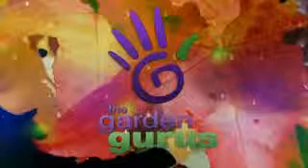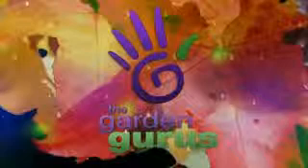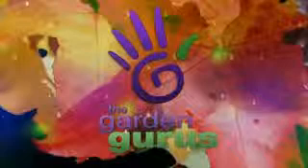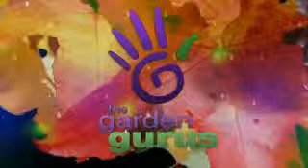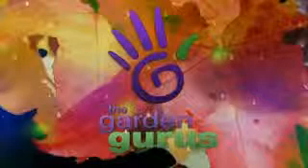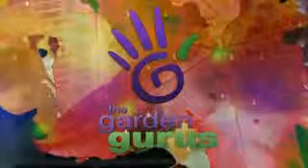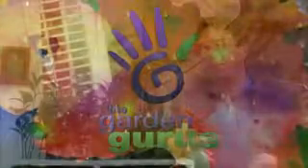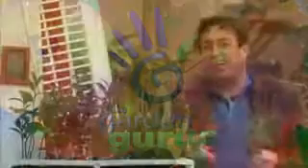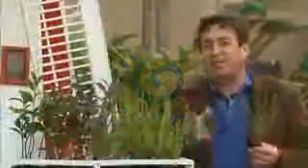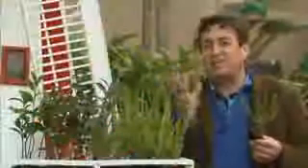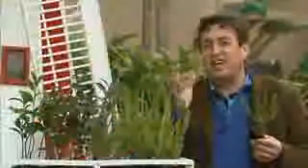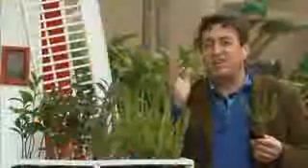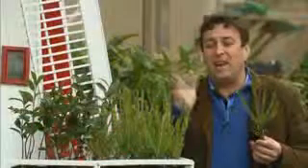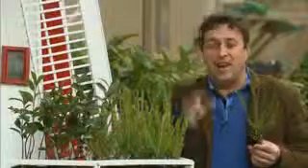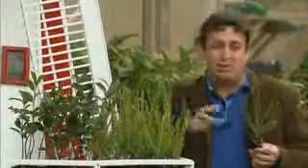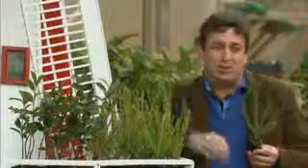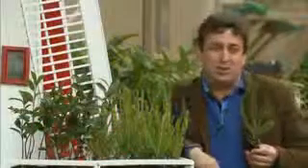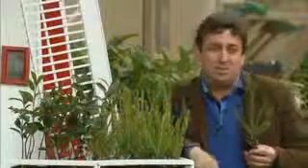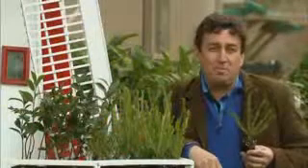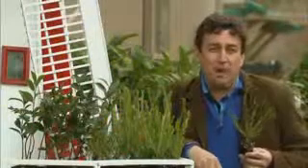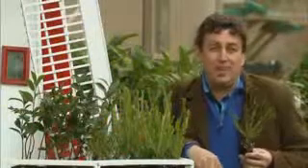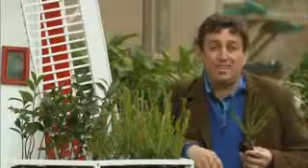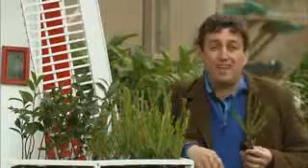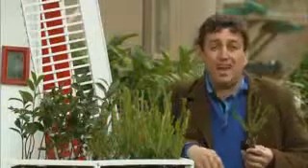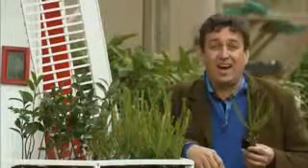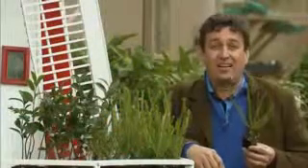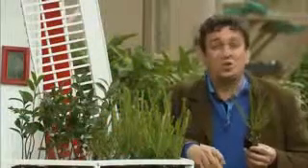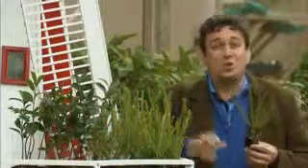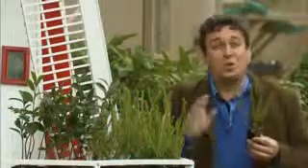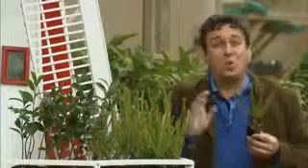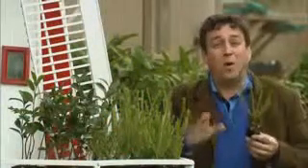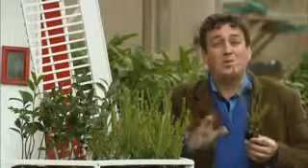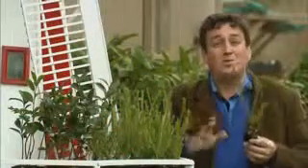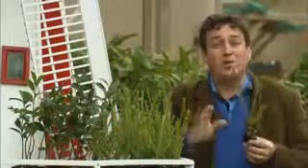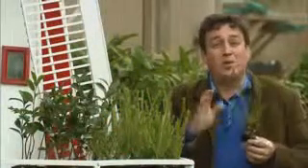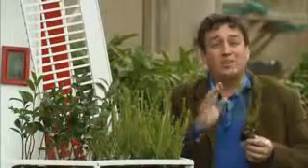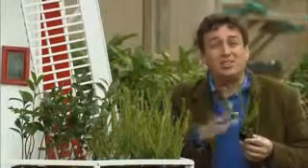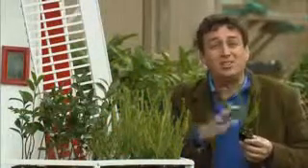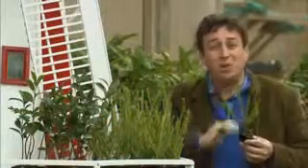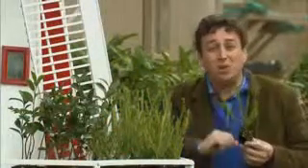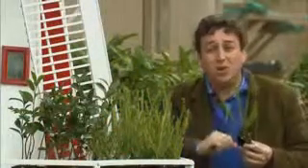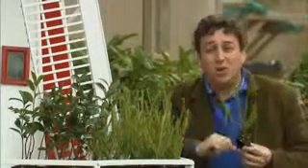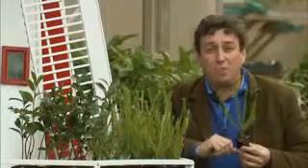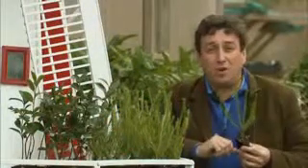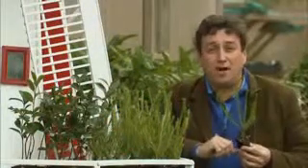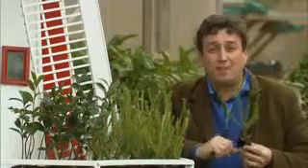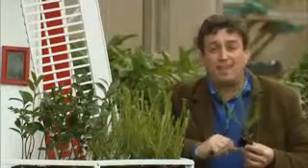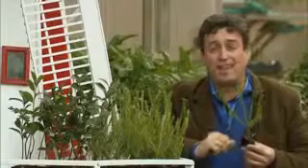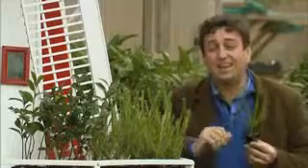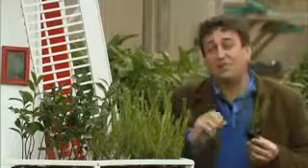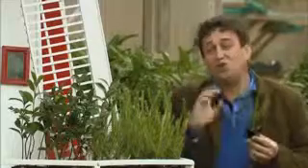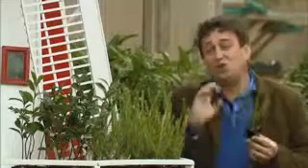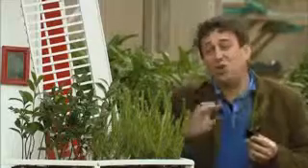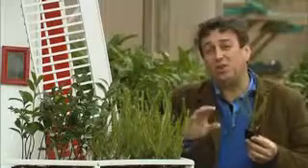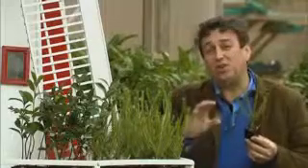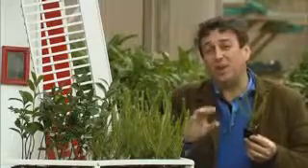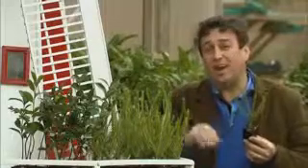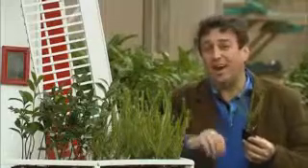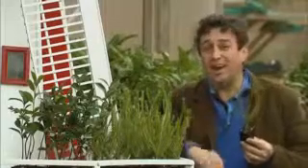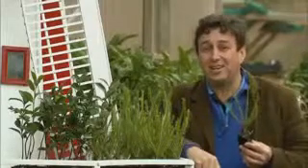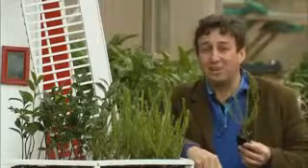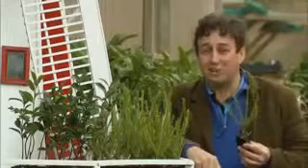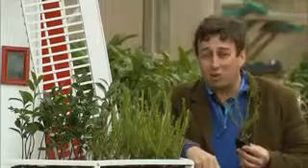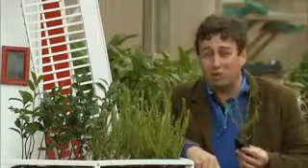How would you like to save an absolute packet in the garden? Well, the way to do it is to grow your own plants, and it's not that hard to do.